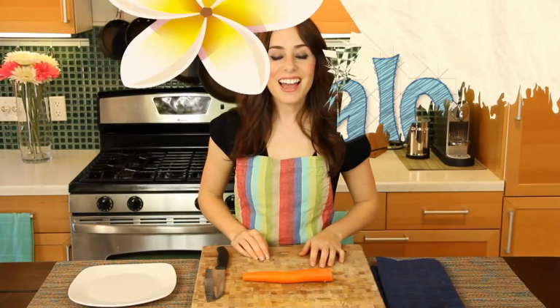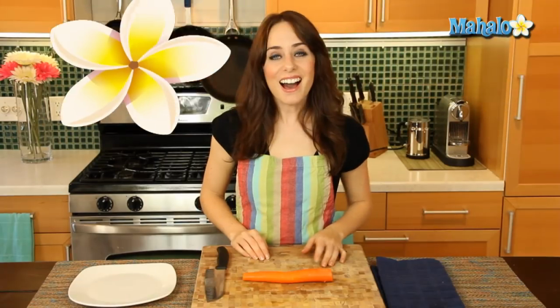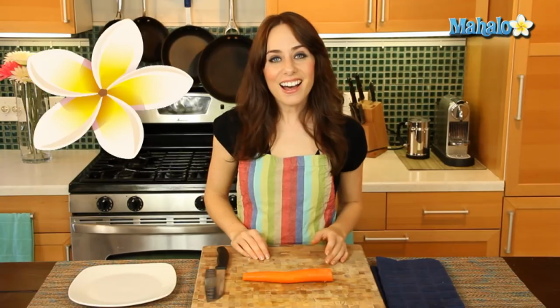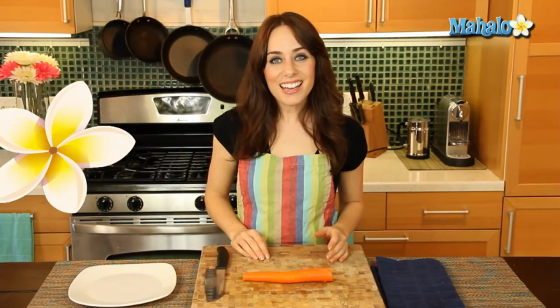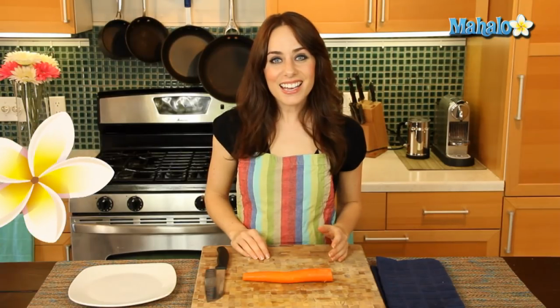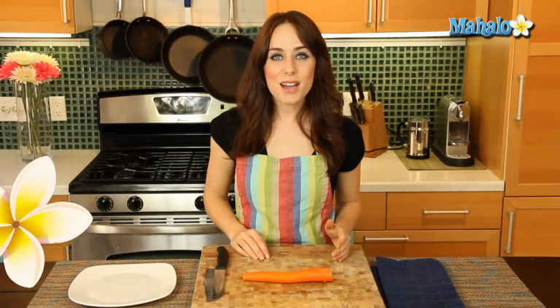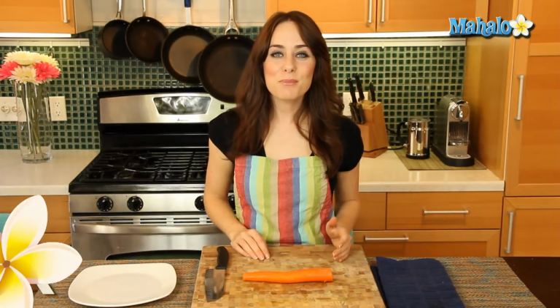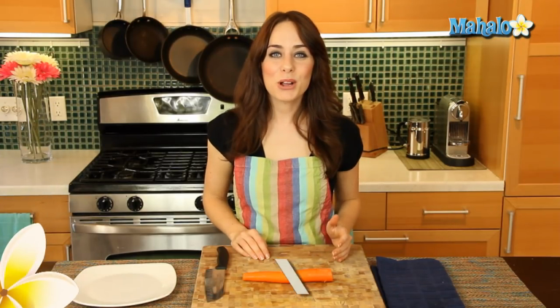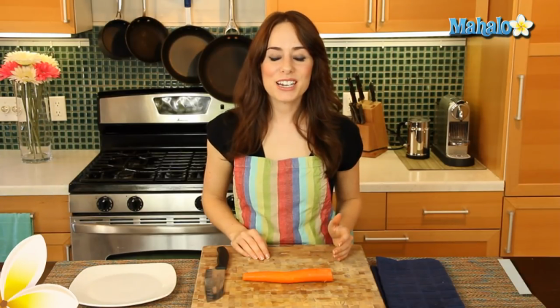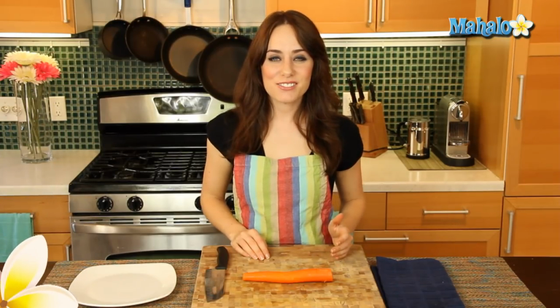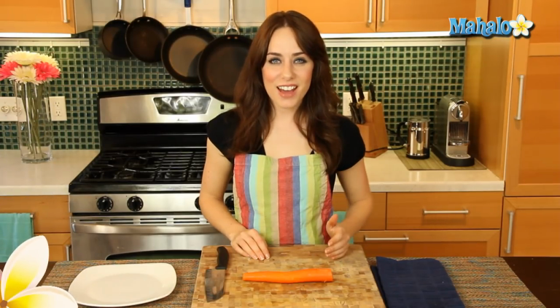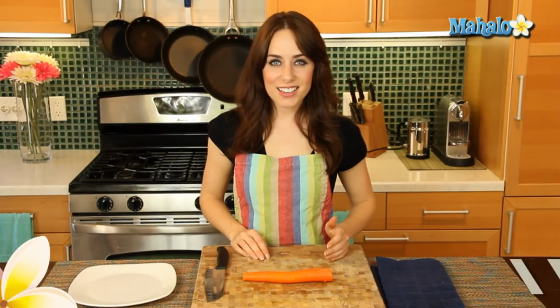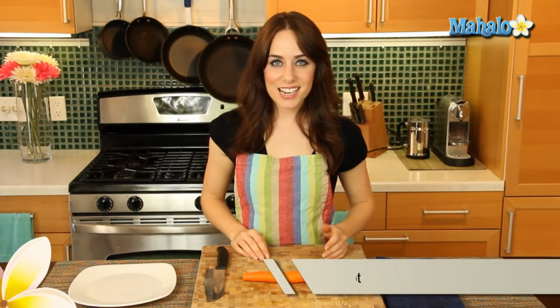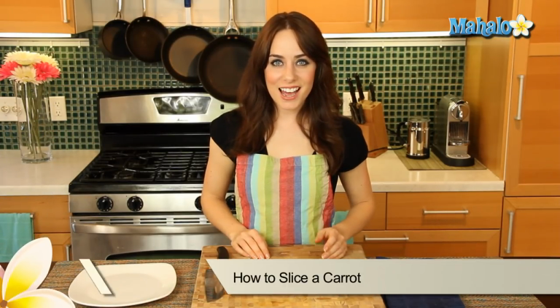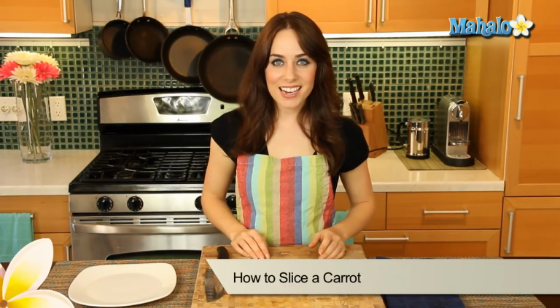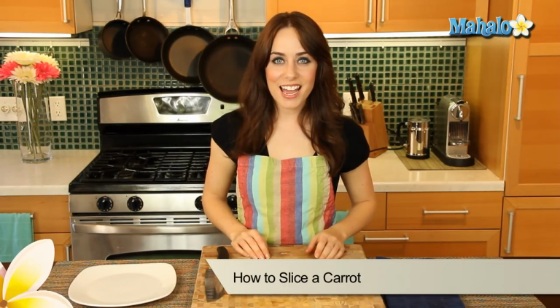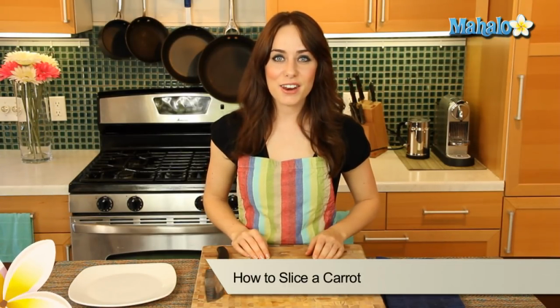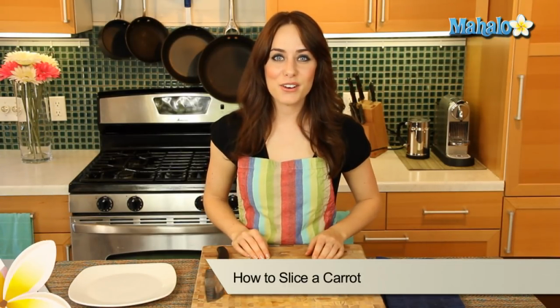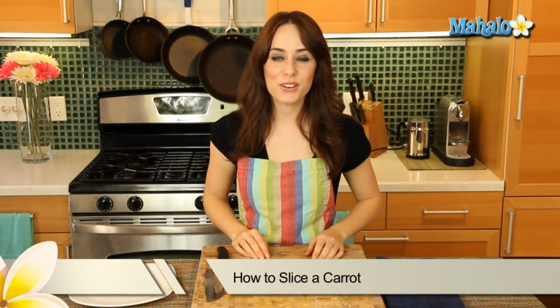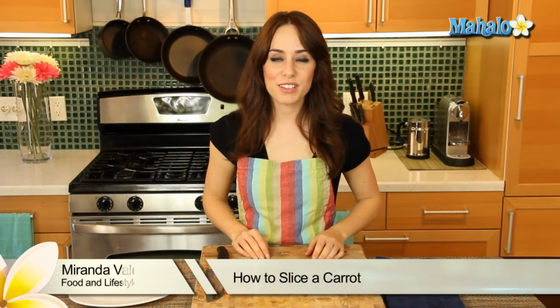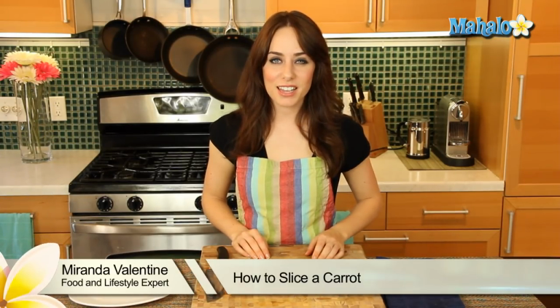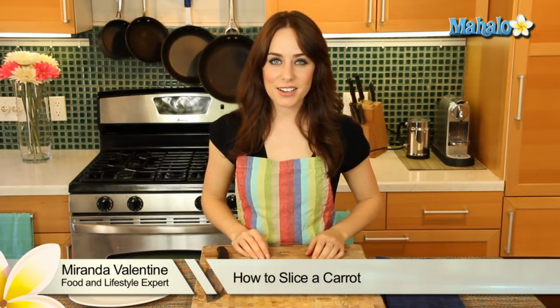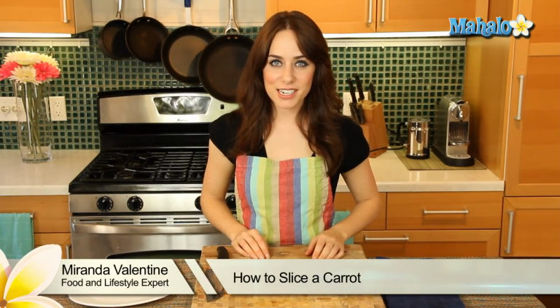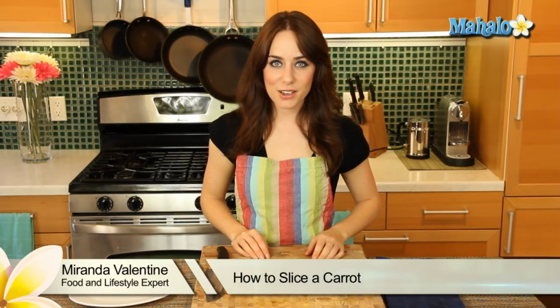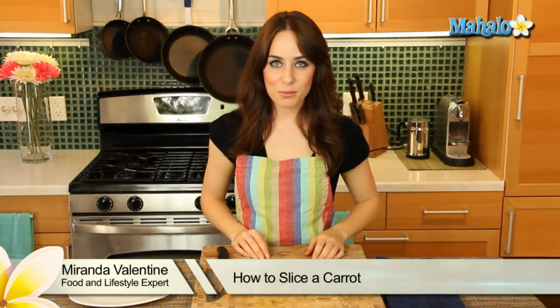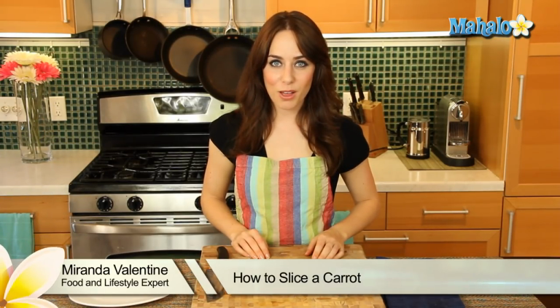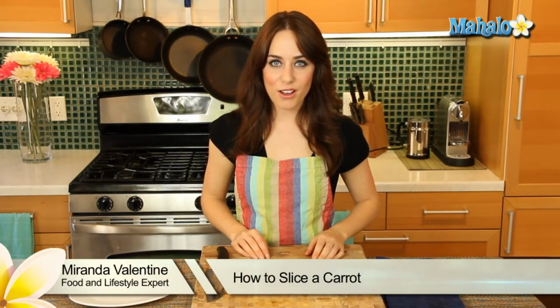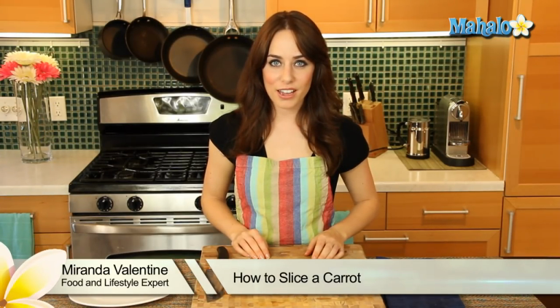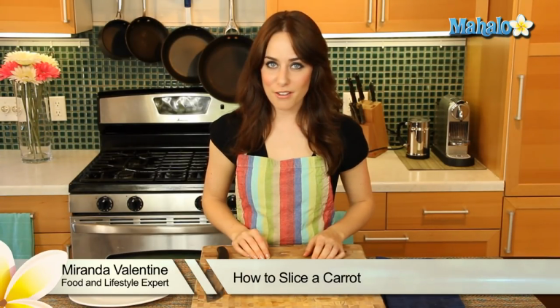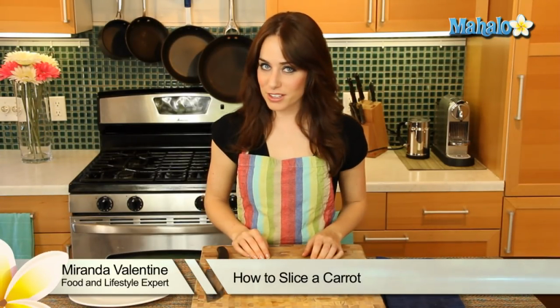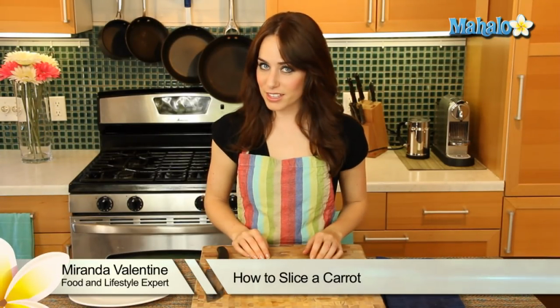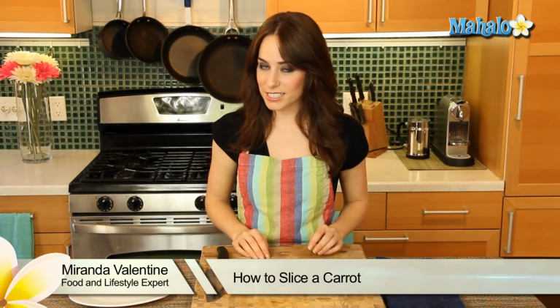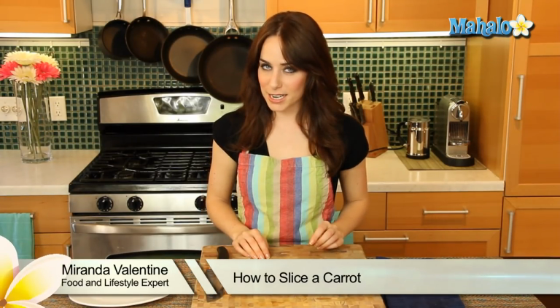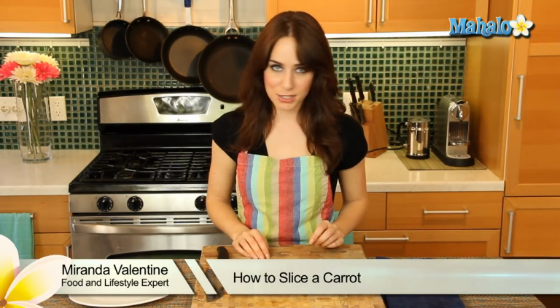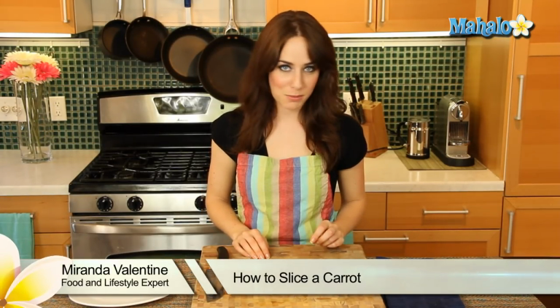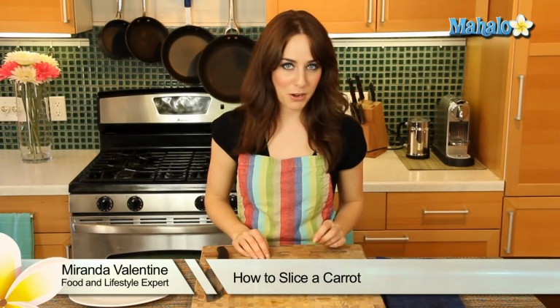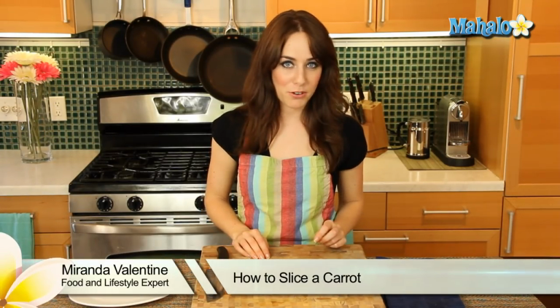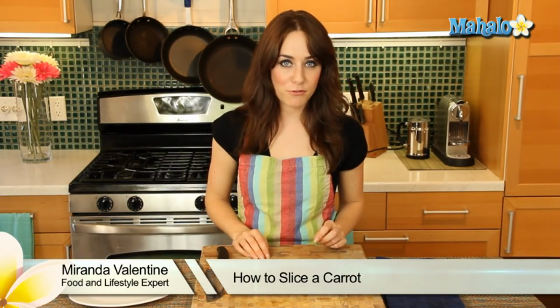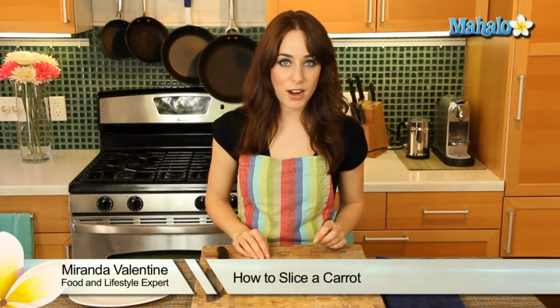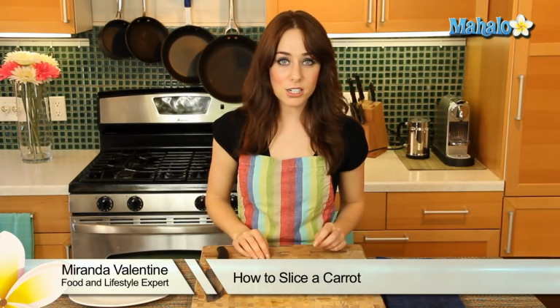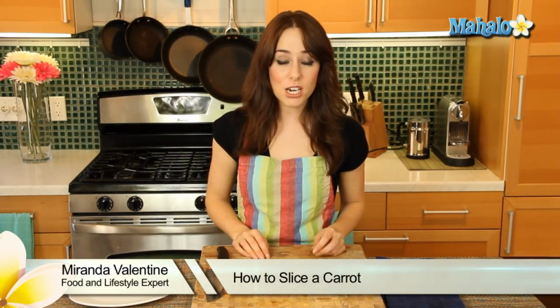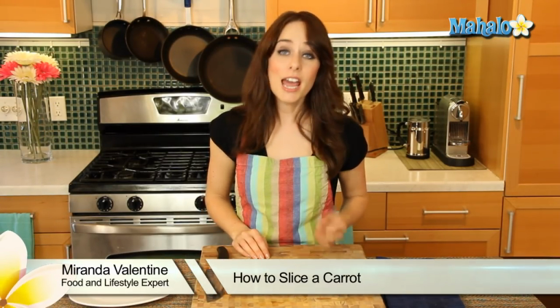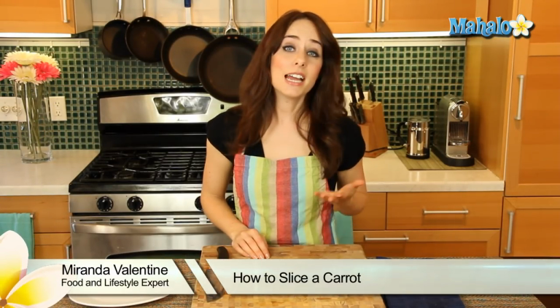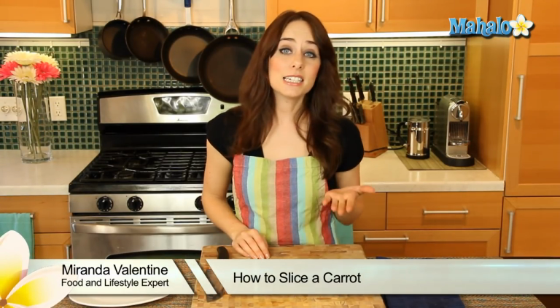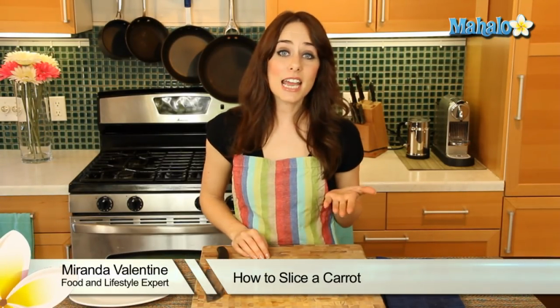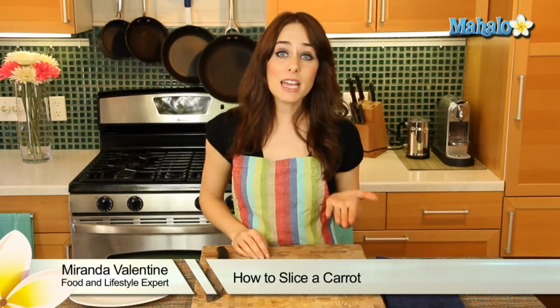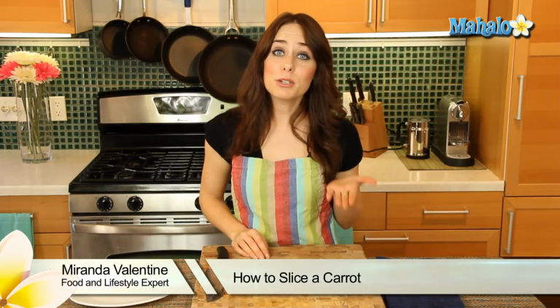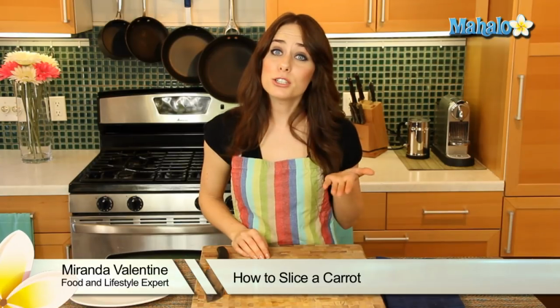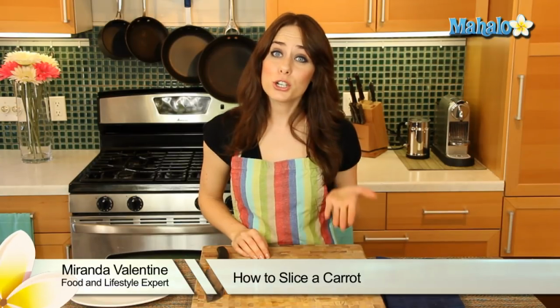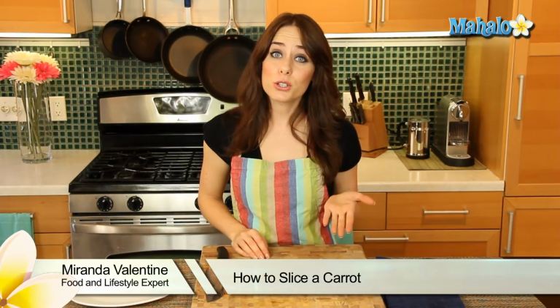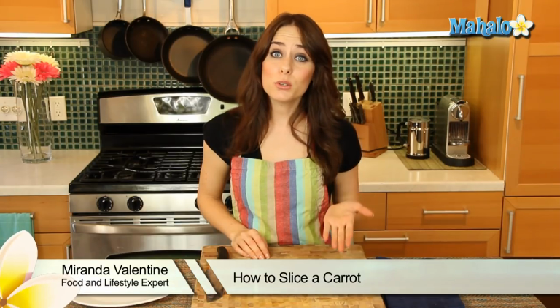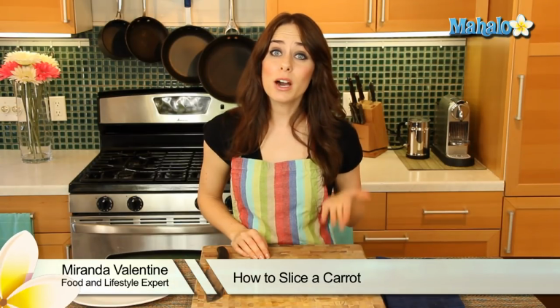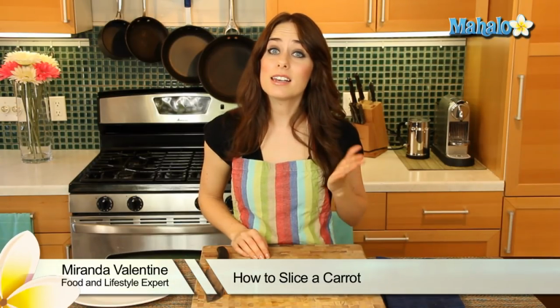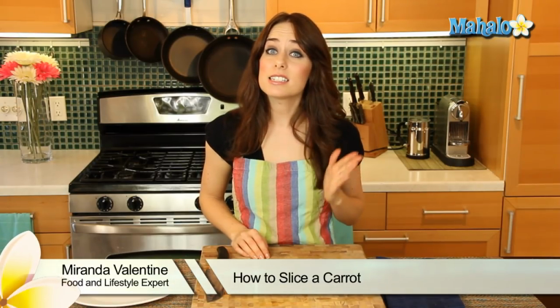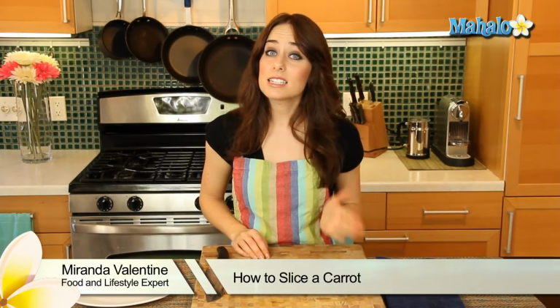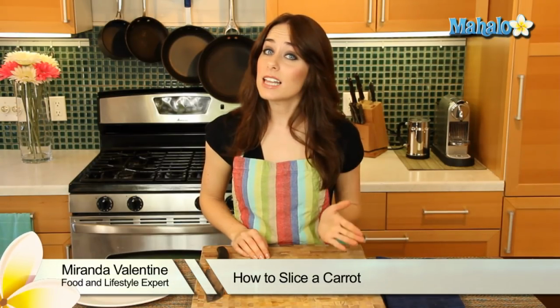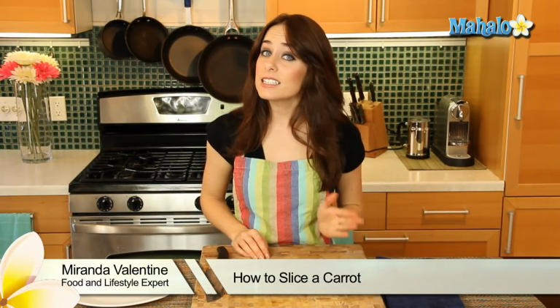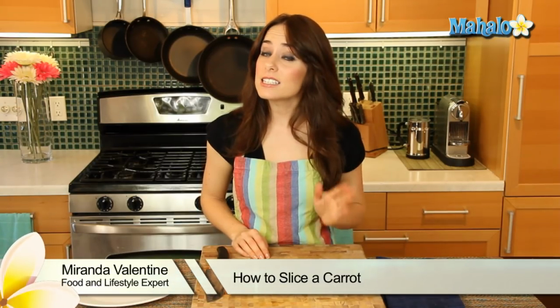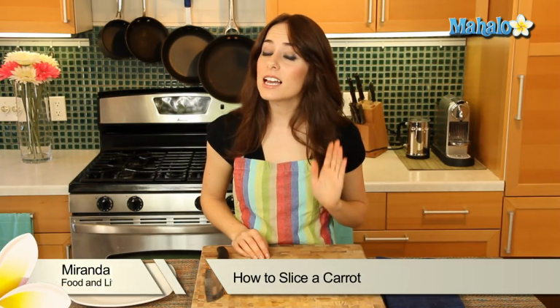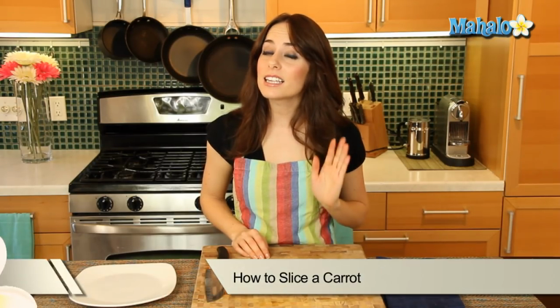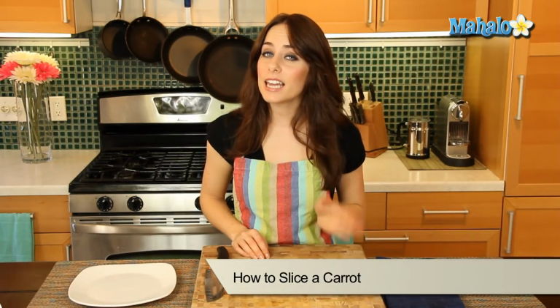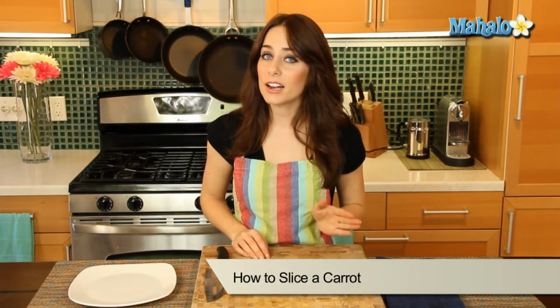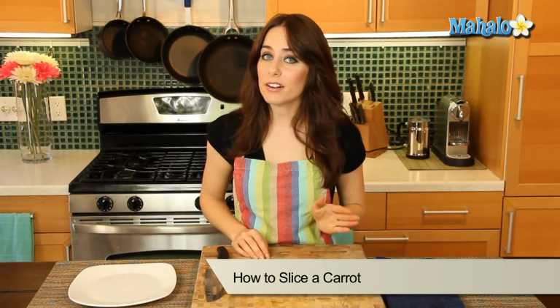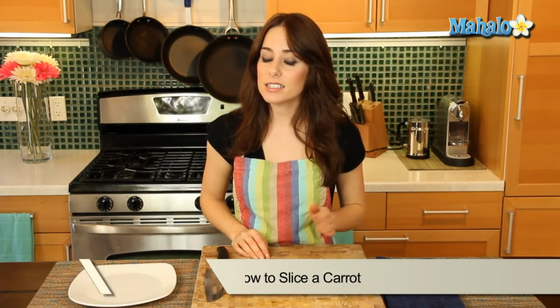Hi, I'm Miranda Valentine, editor of the lifestyle blog Everything Sounds Better in French. And today I'm going to show you how to slice a carrot.